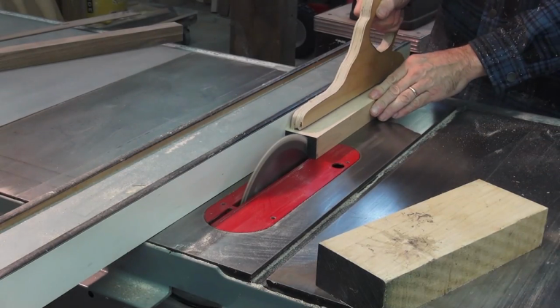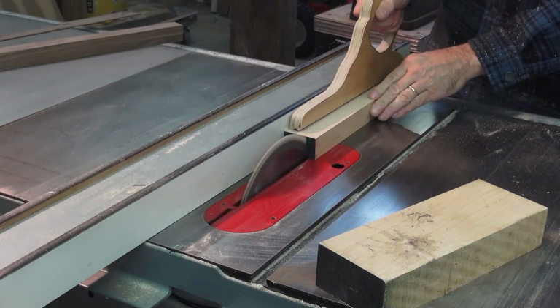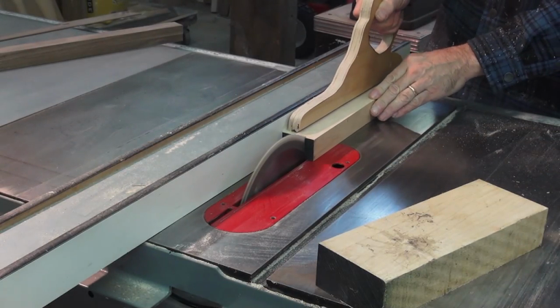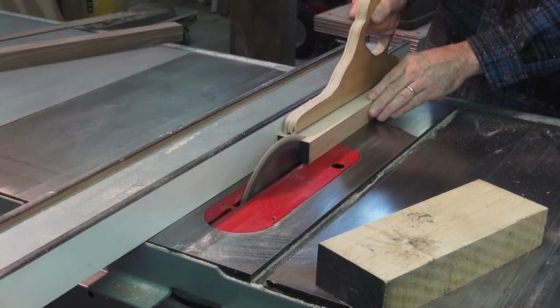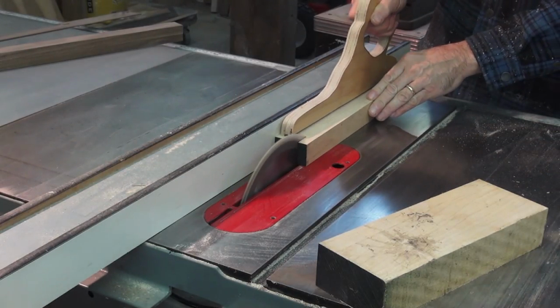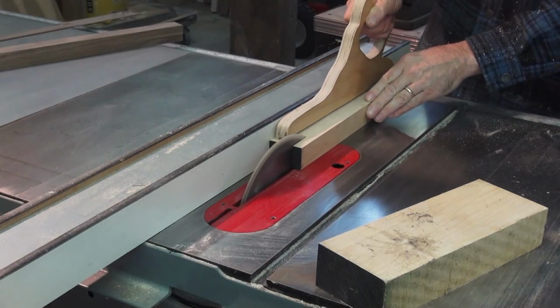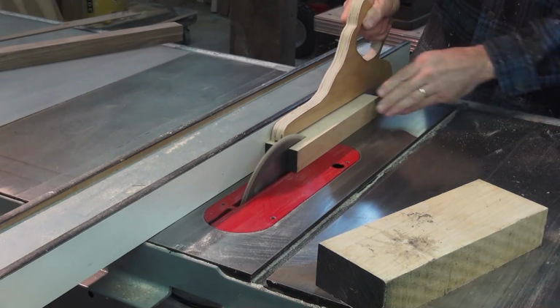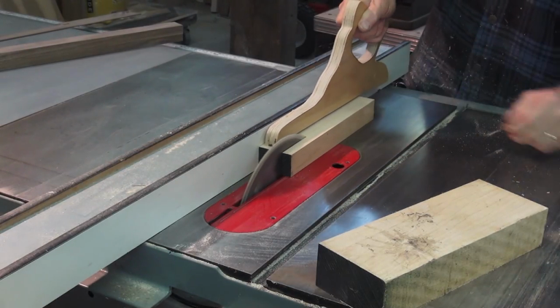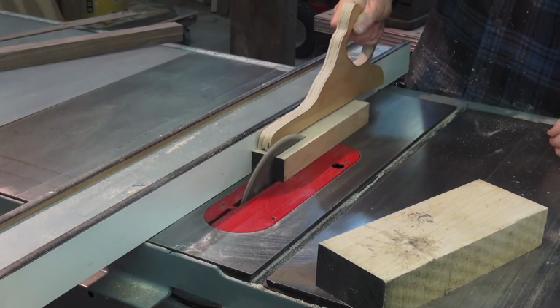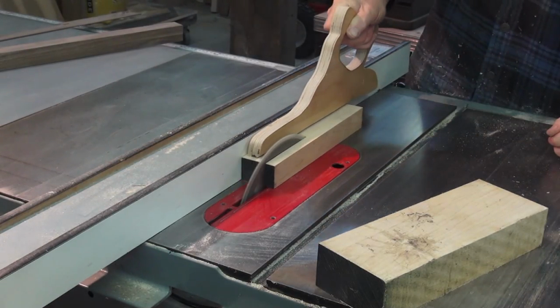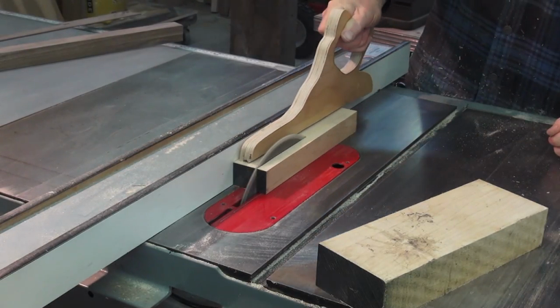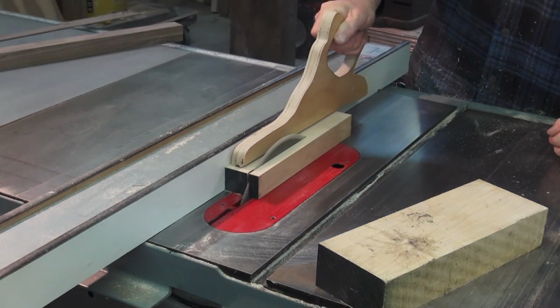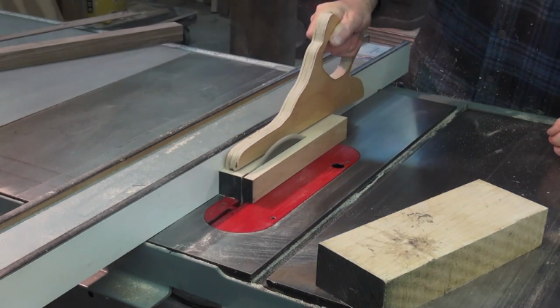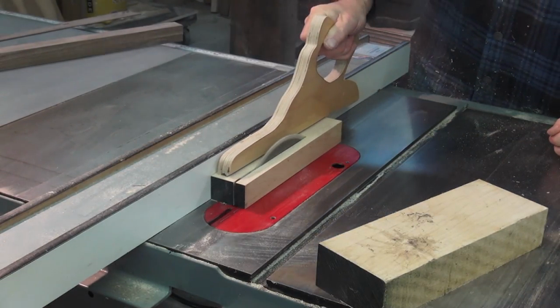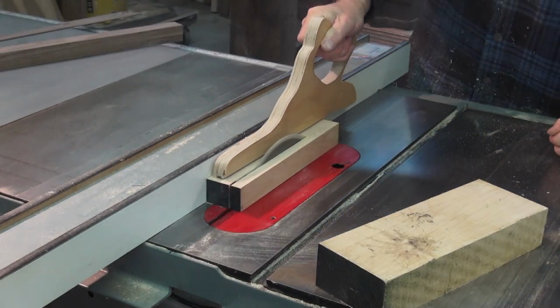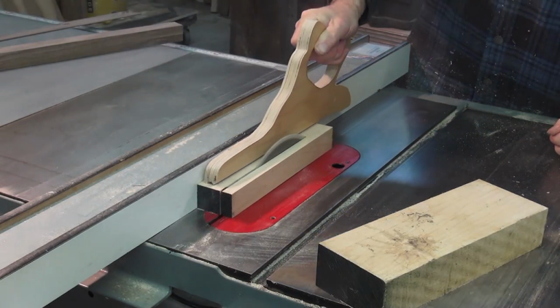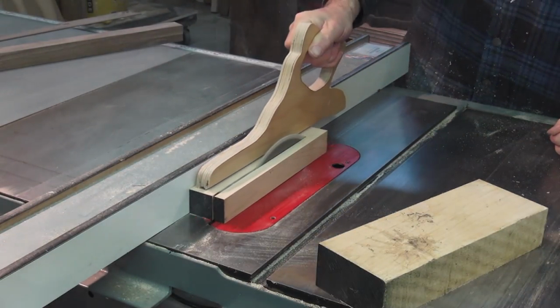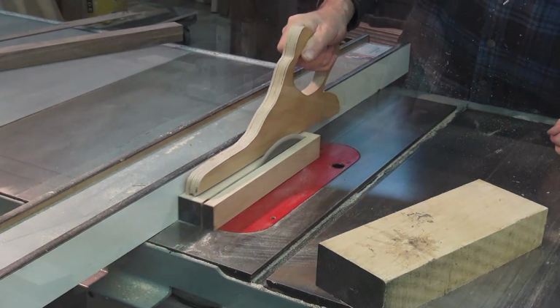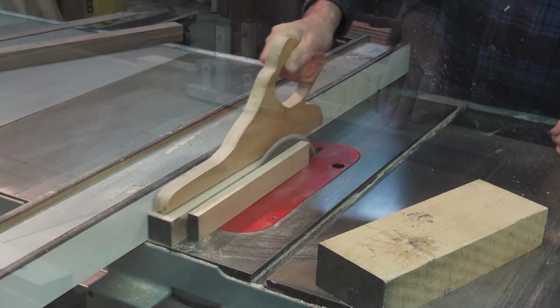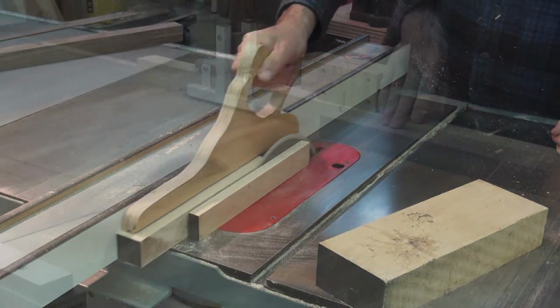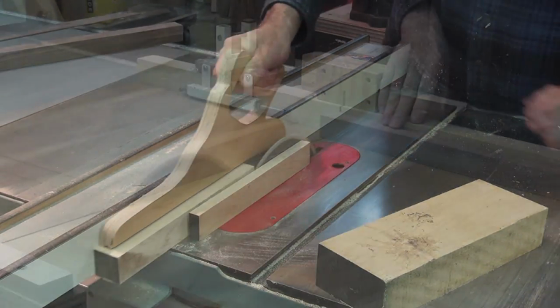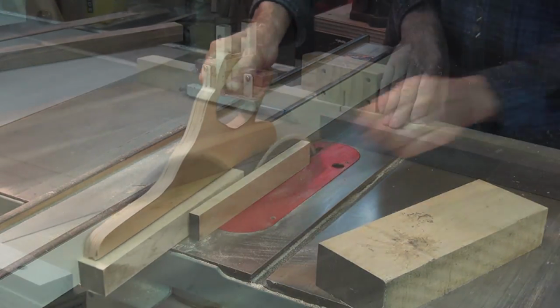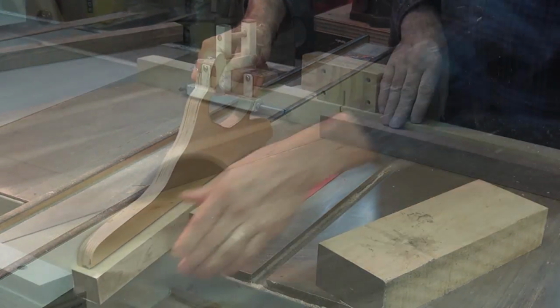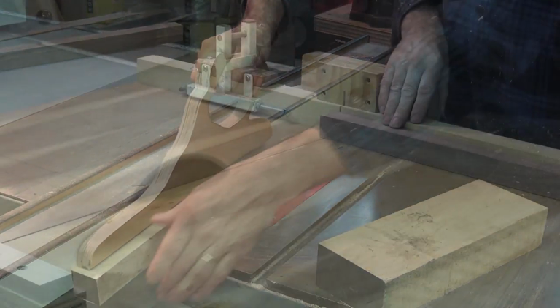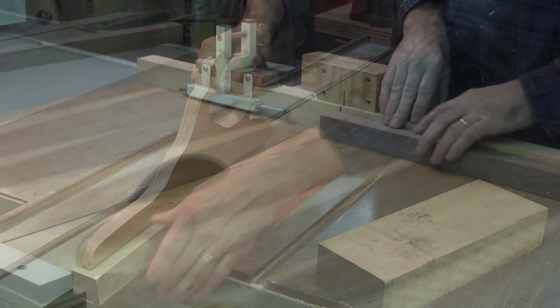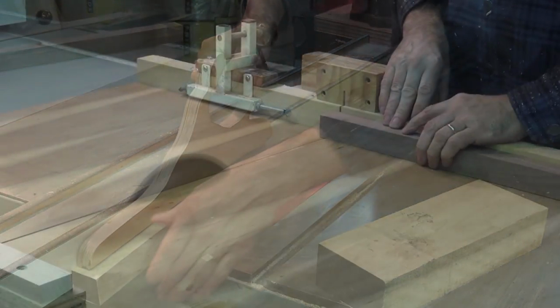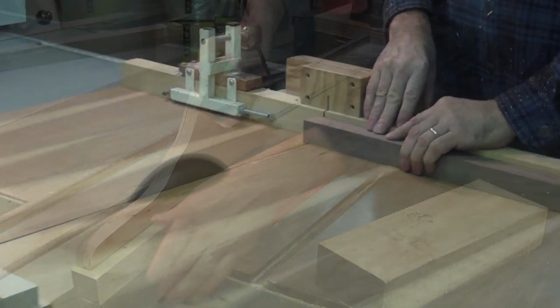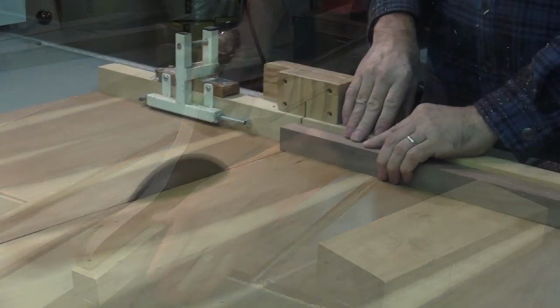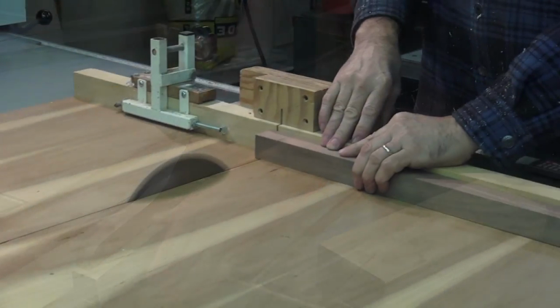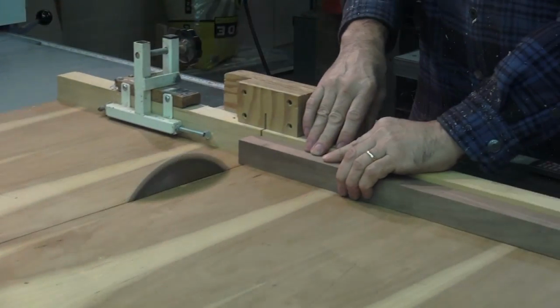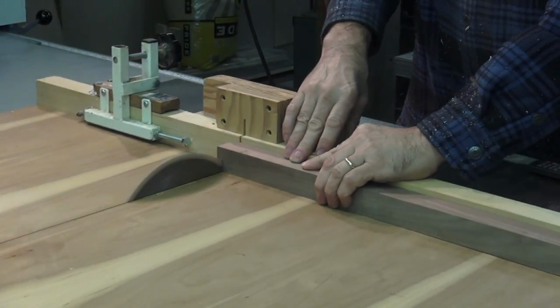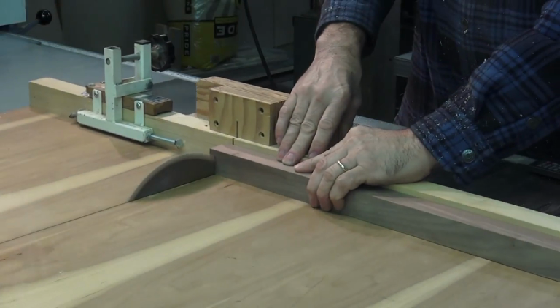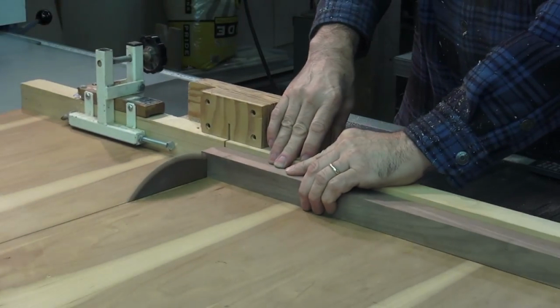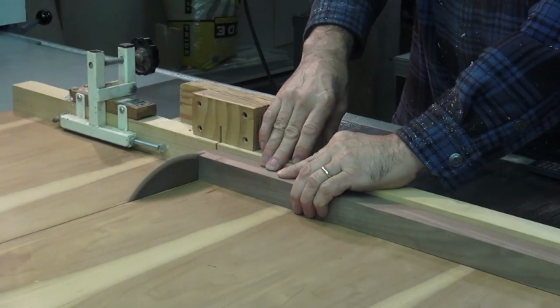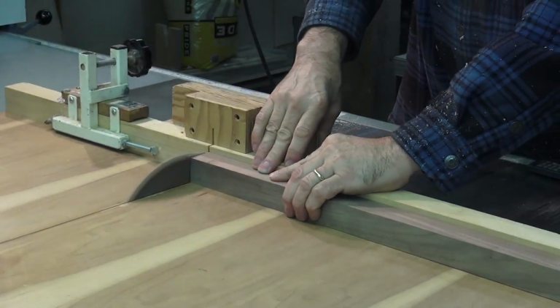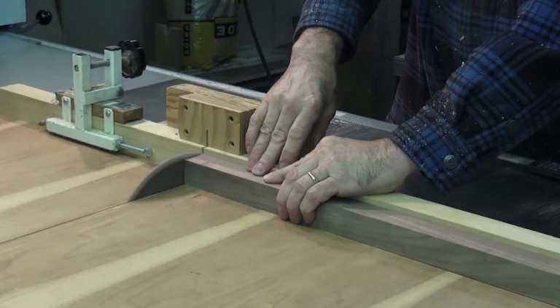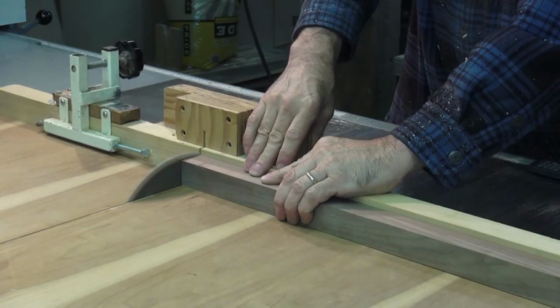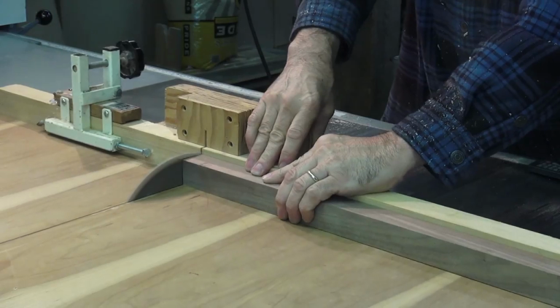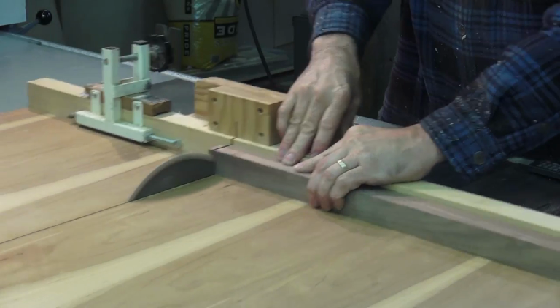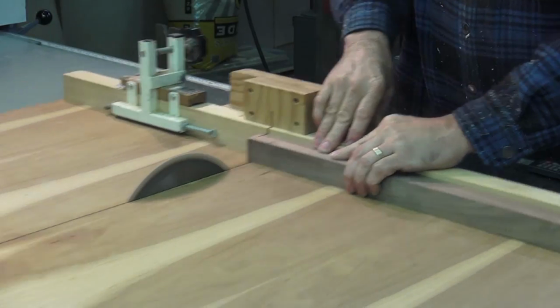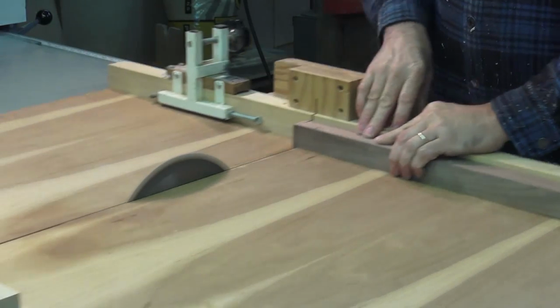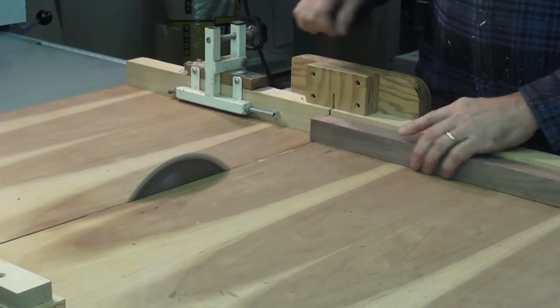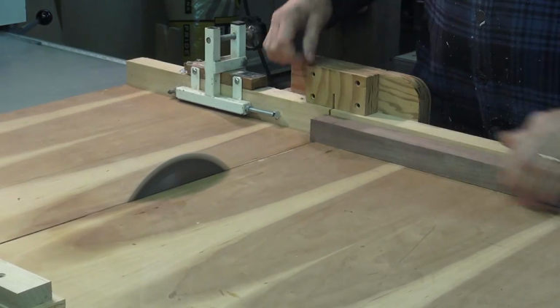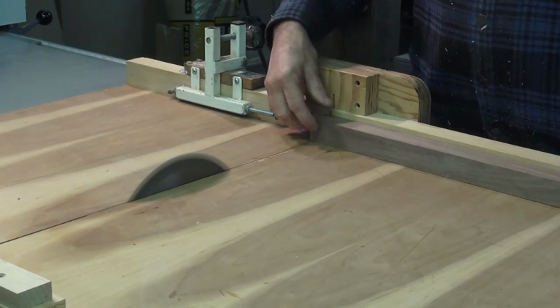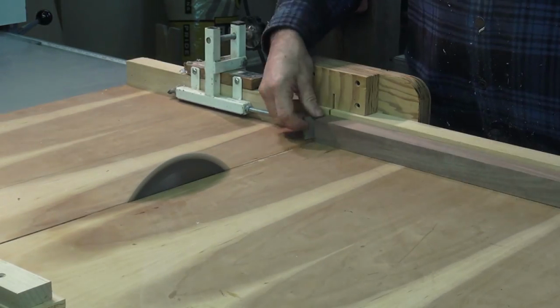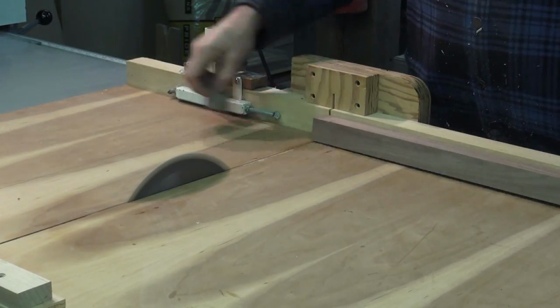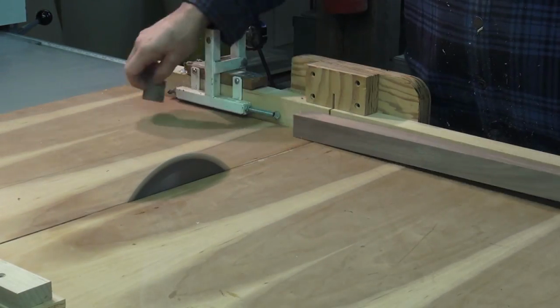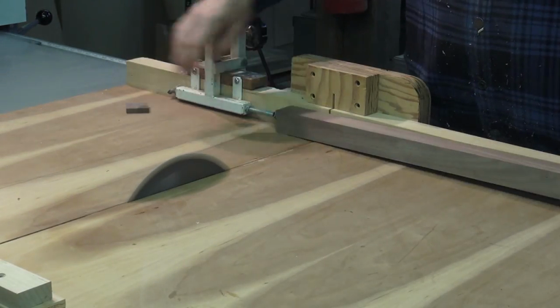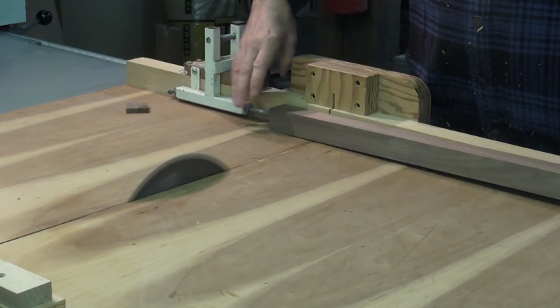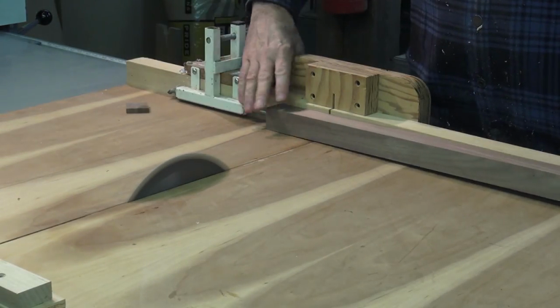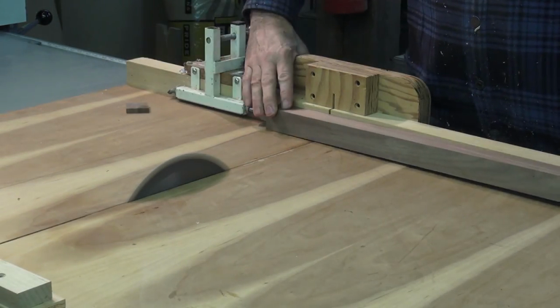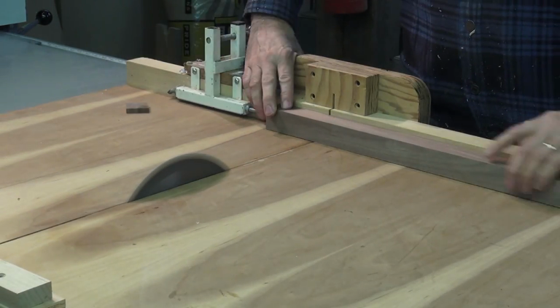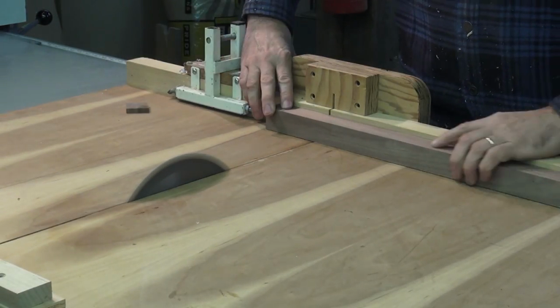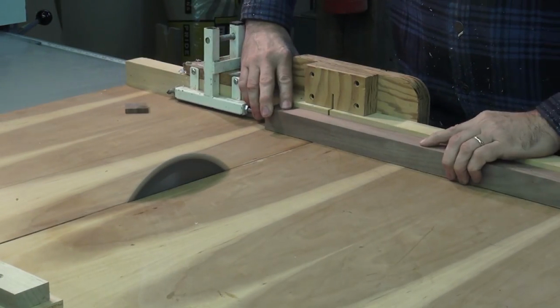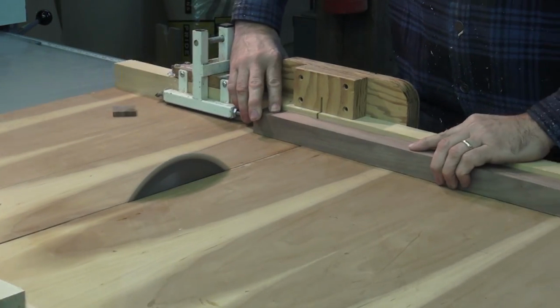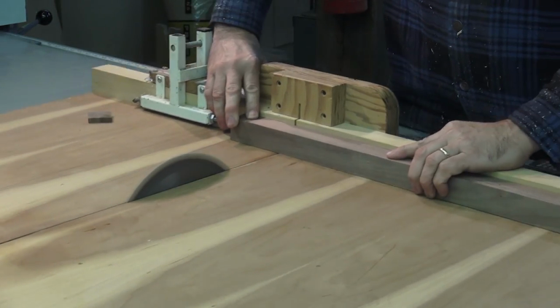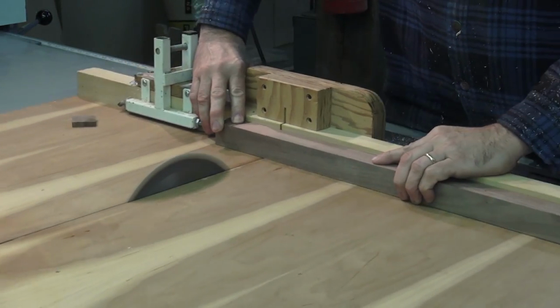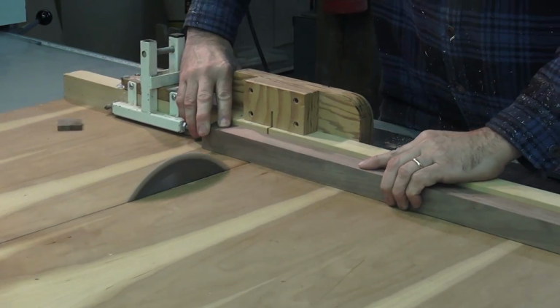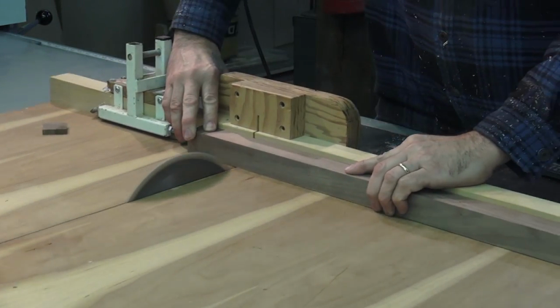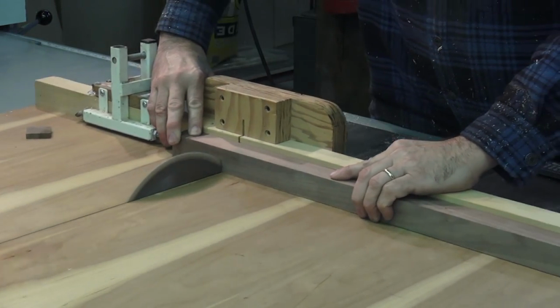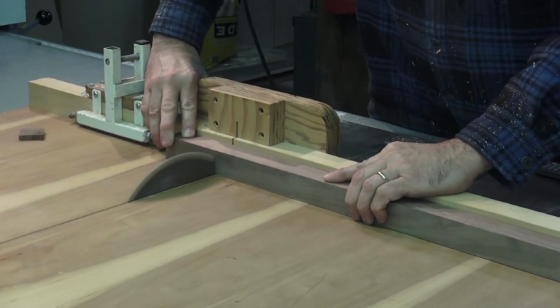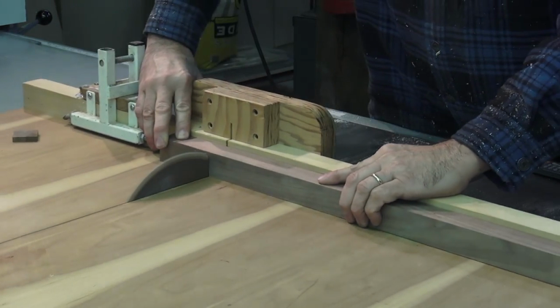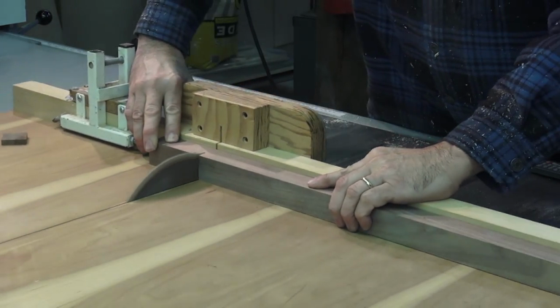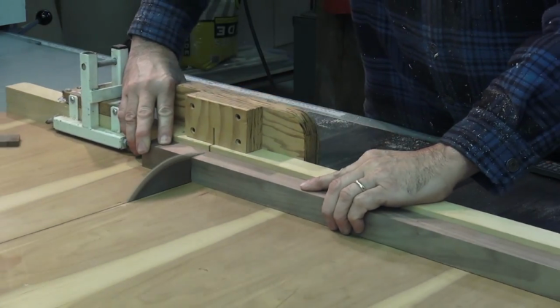The base of the pawns will be an inch and three-eighths square. I cut the blocks long so I can get two out of each one.